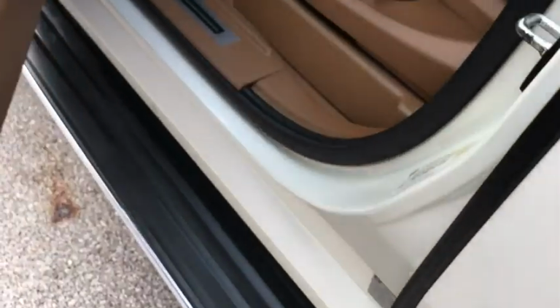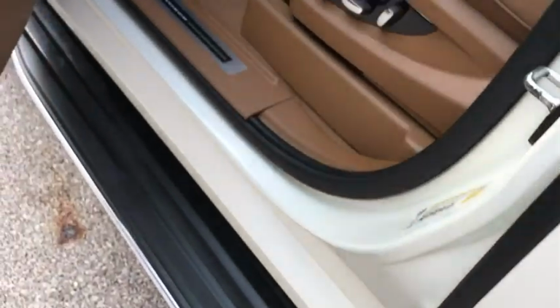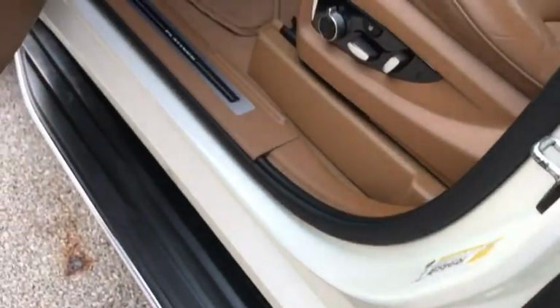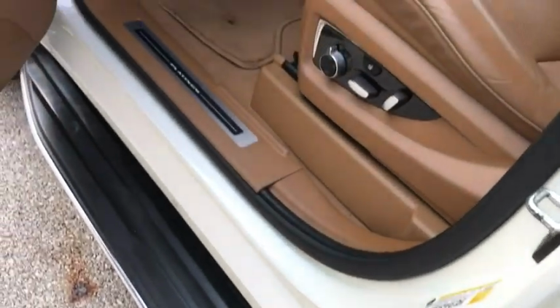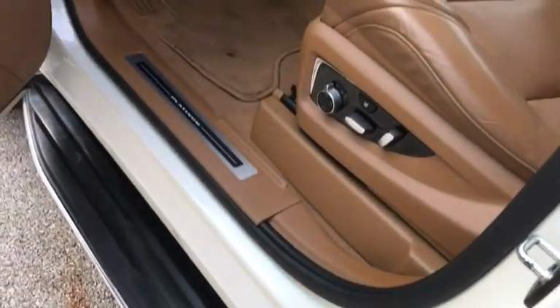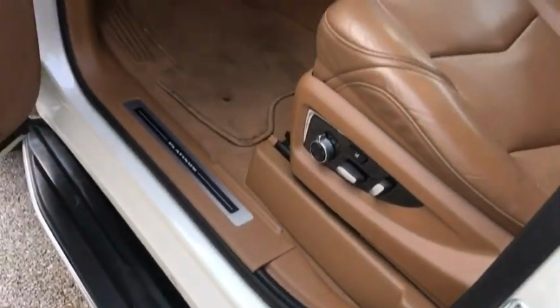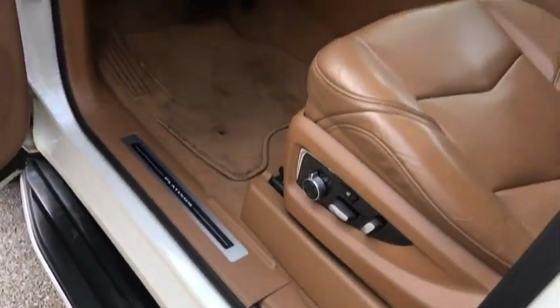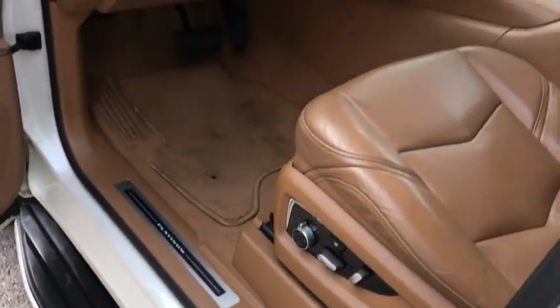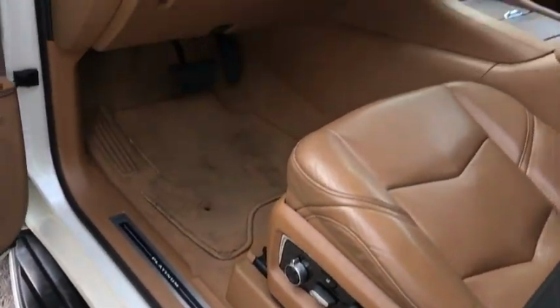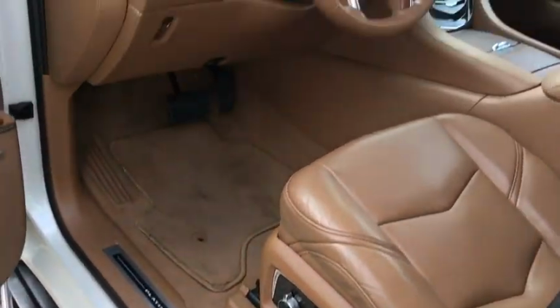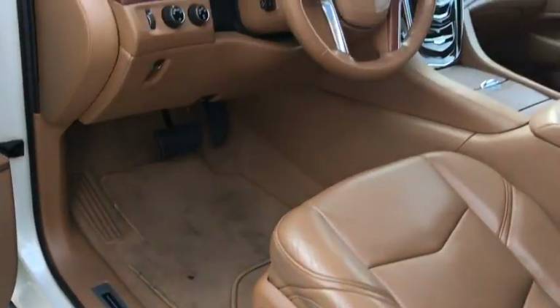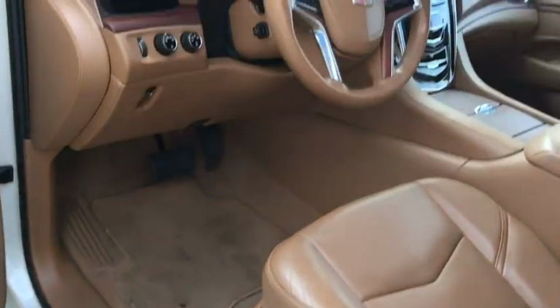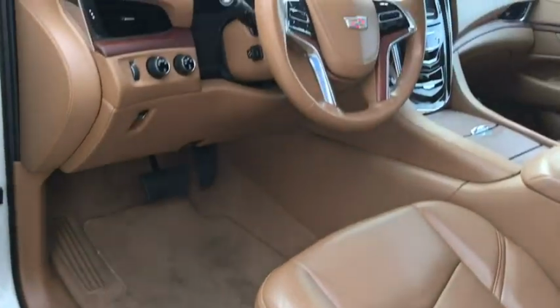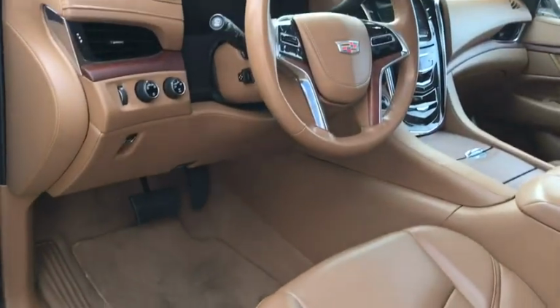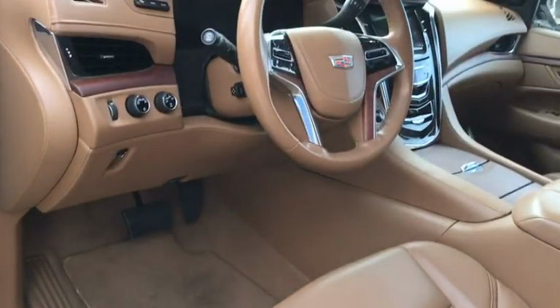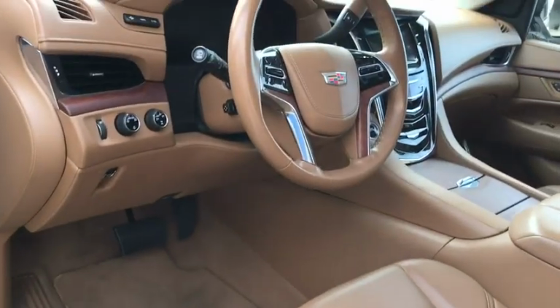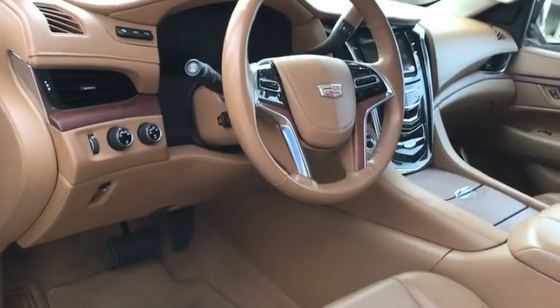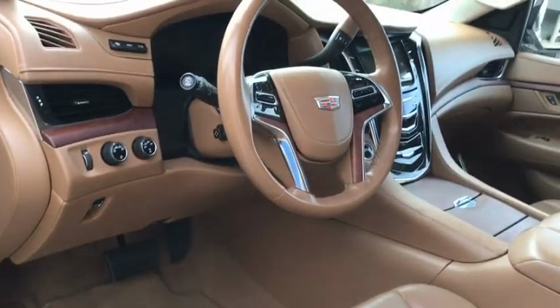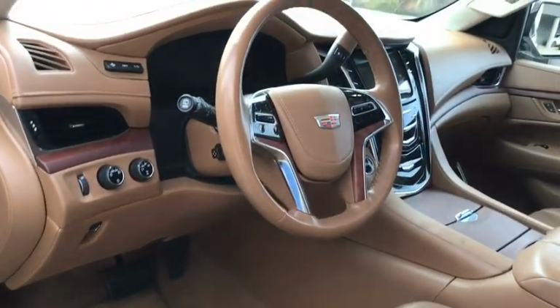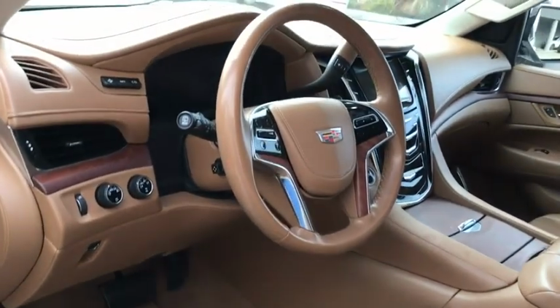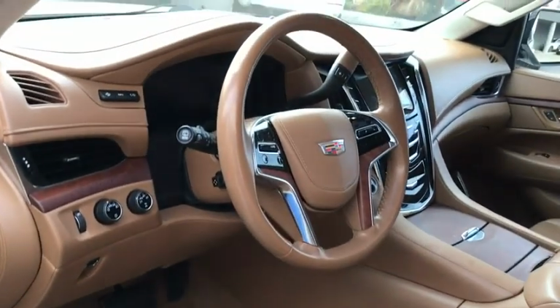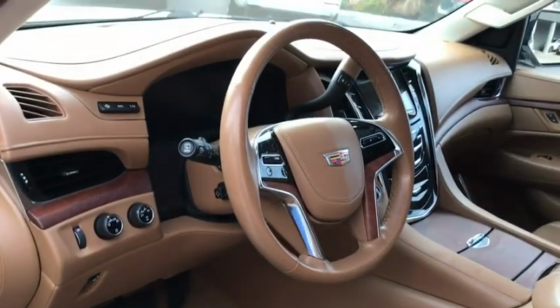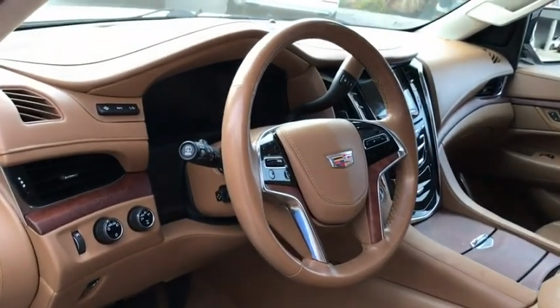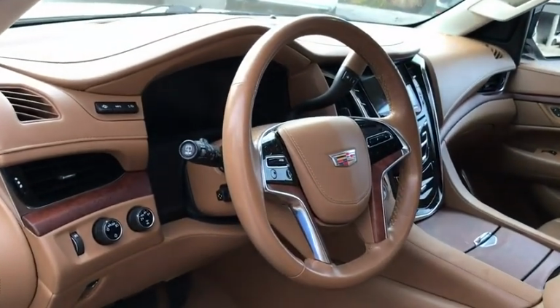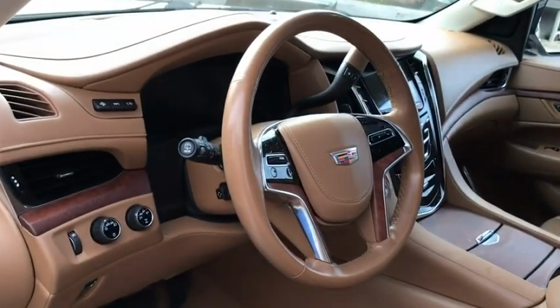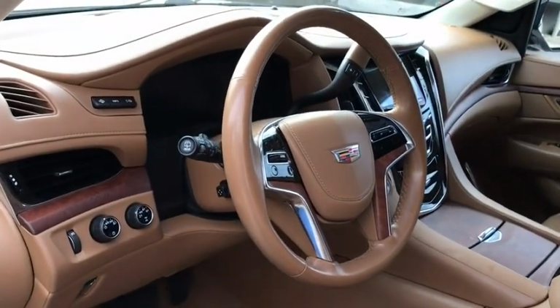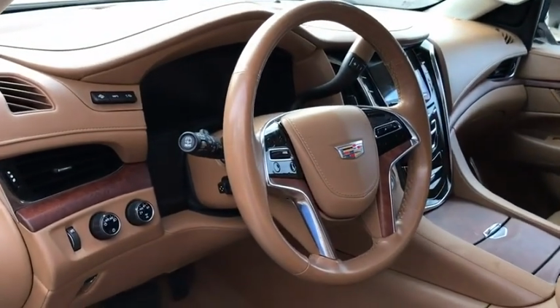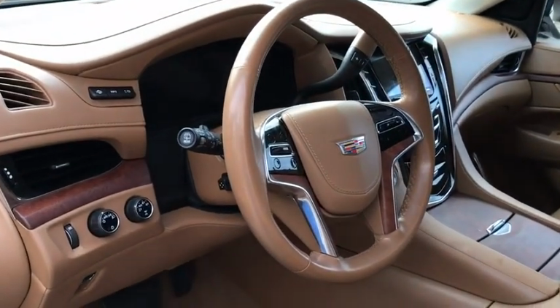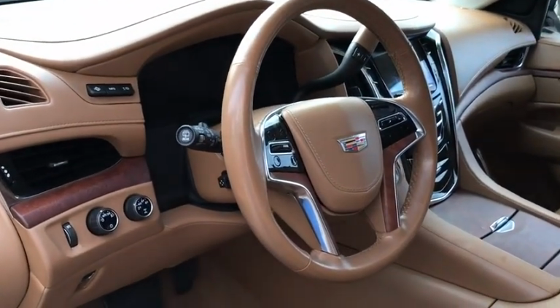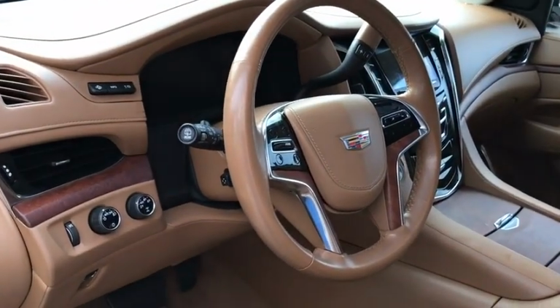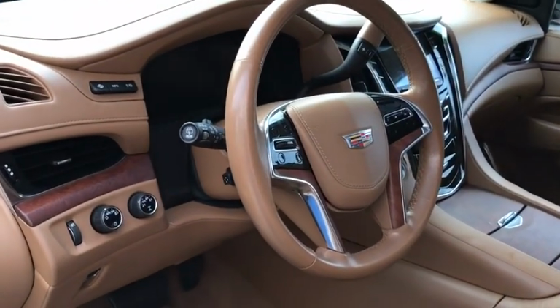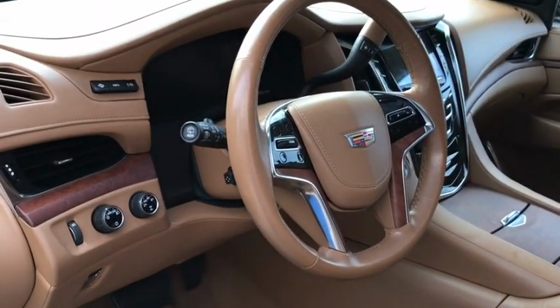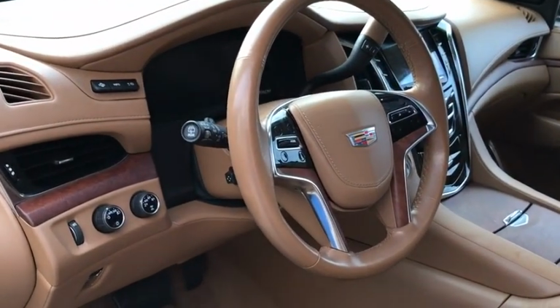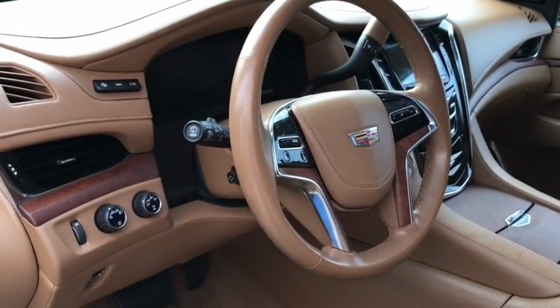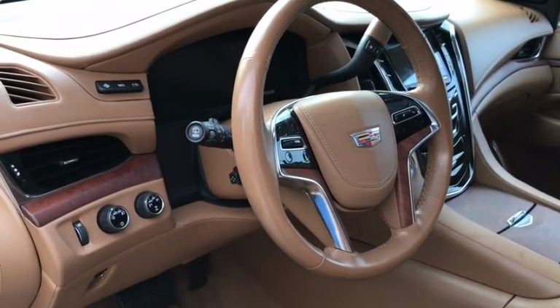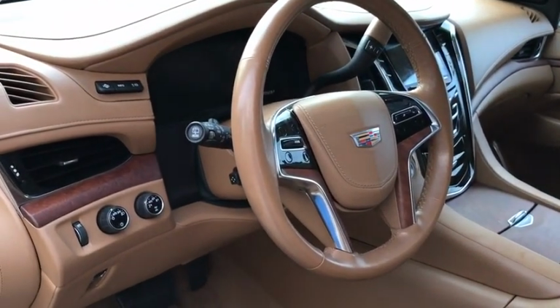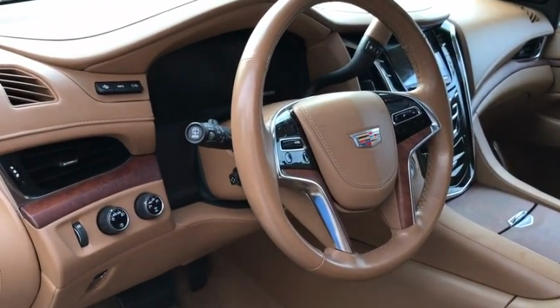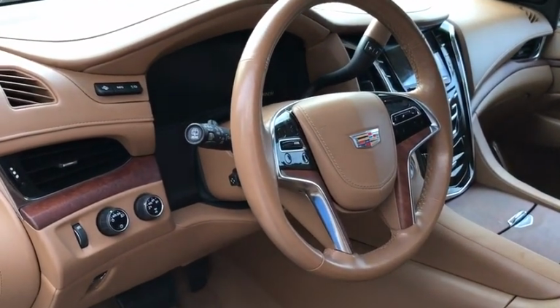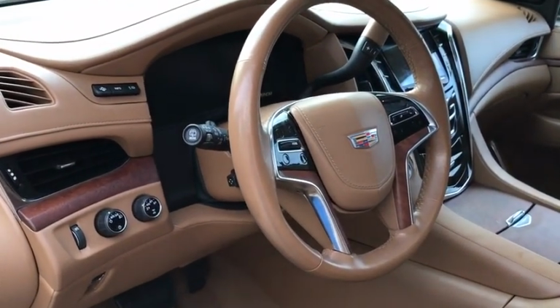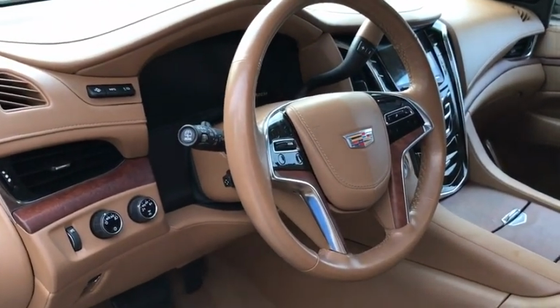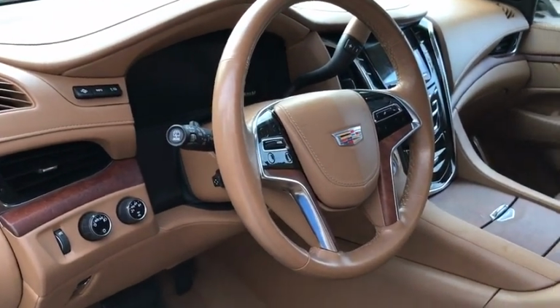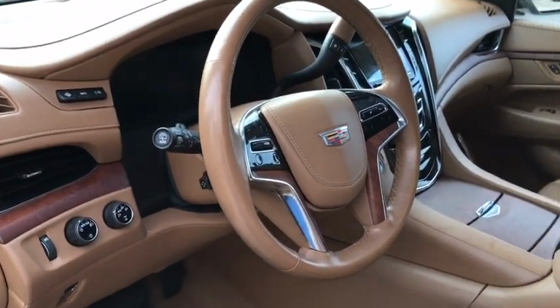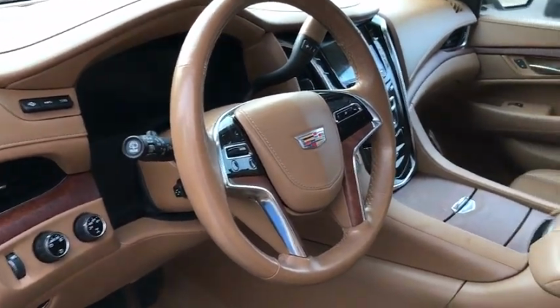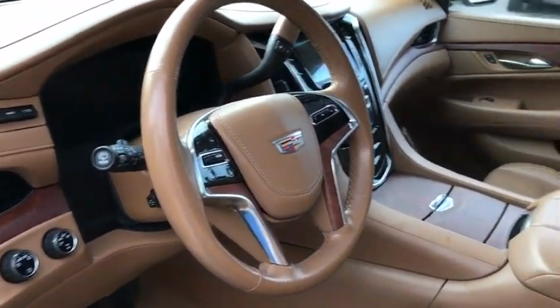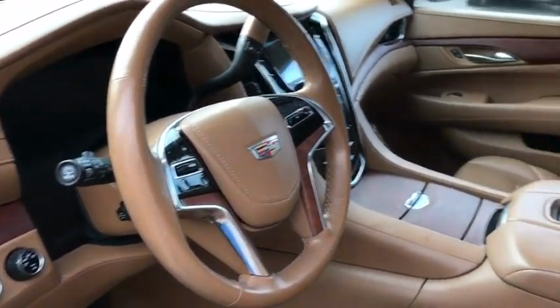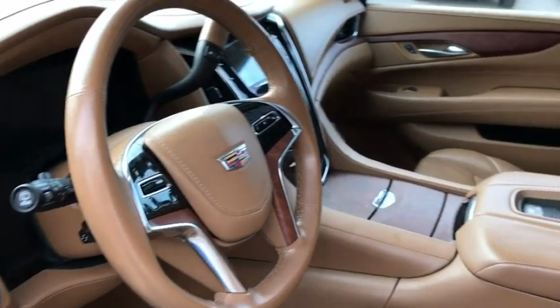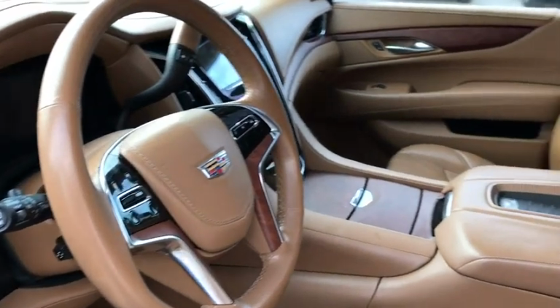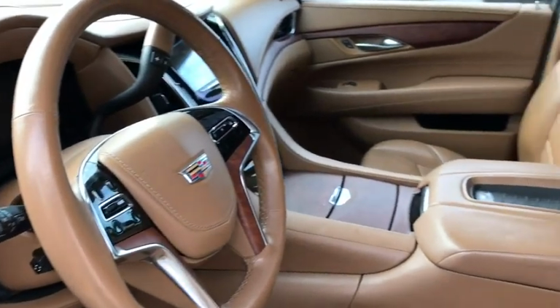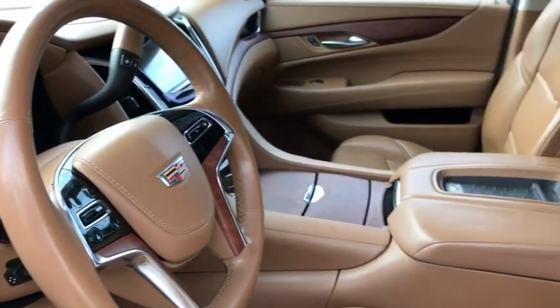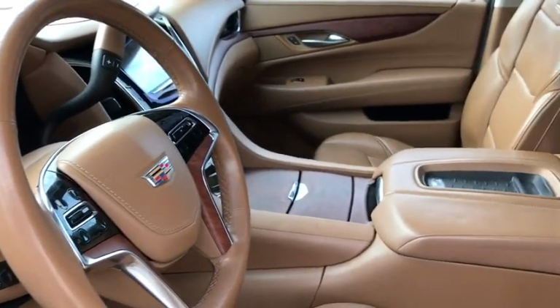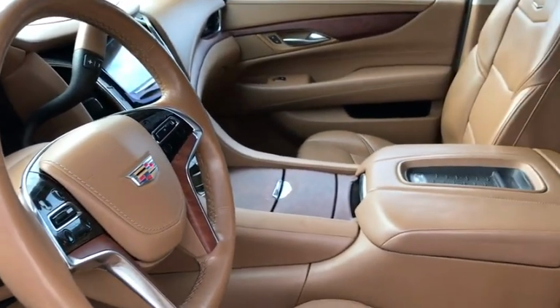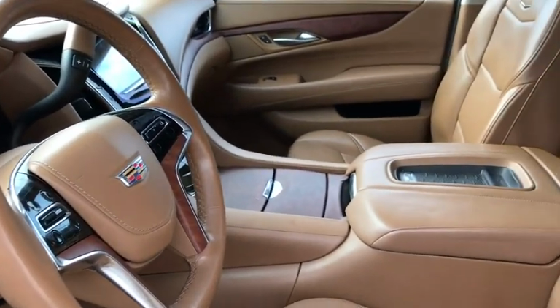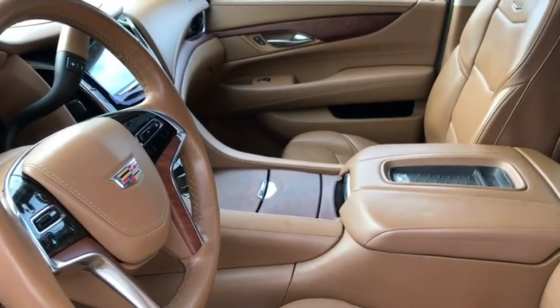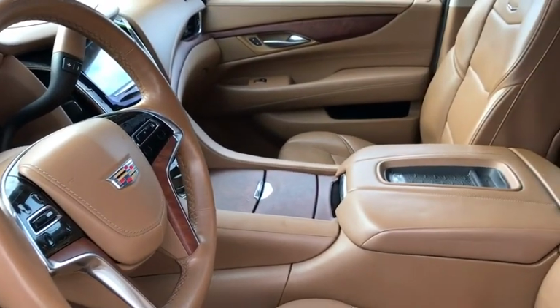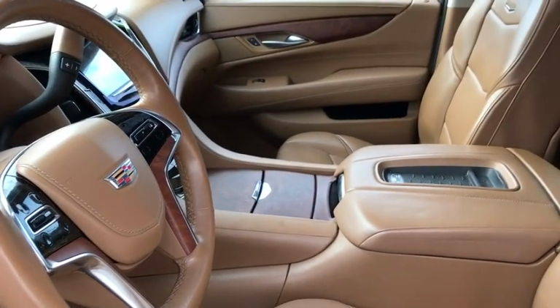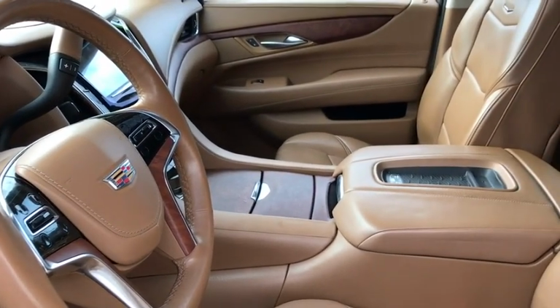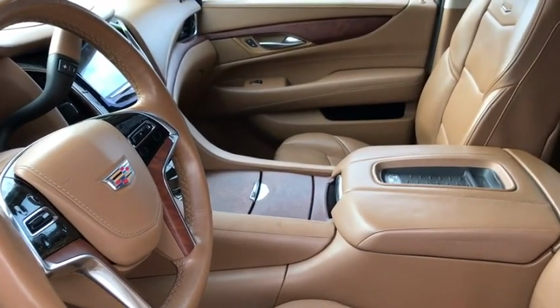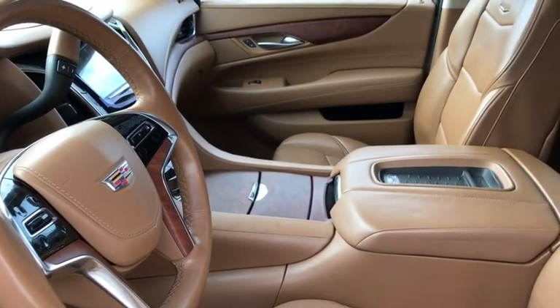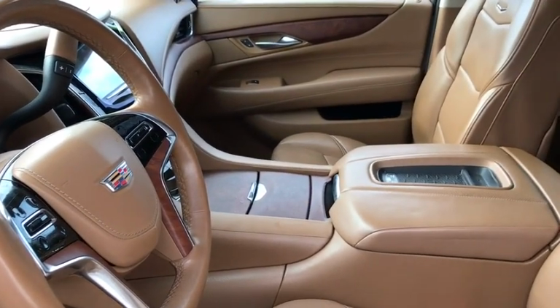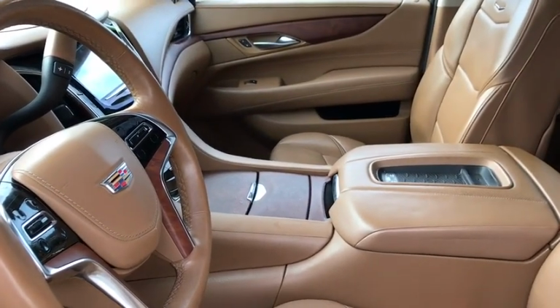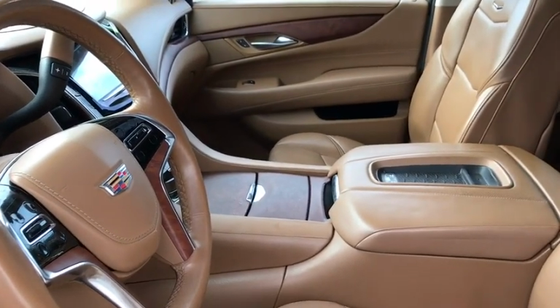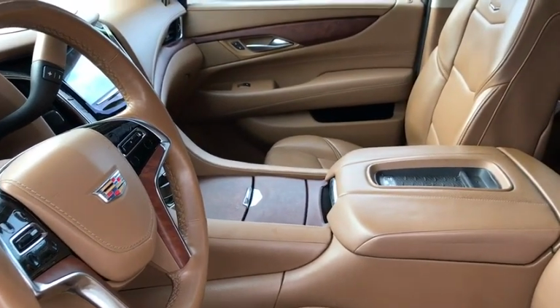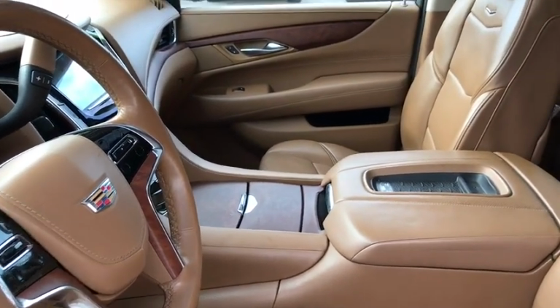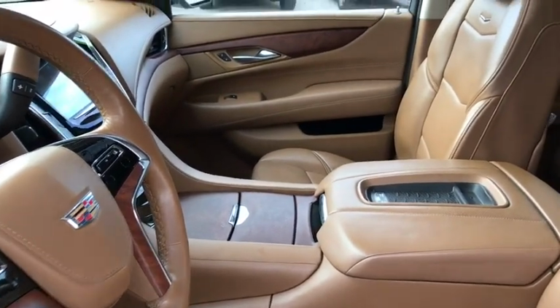leather wrapped steering wheel, Bluetooth, power steering, adjustable steering wheel, floor mats, cruise control, keyless start.